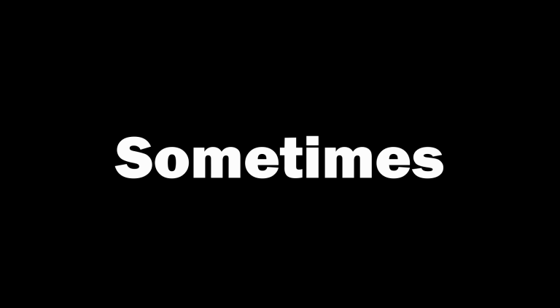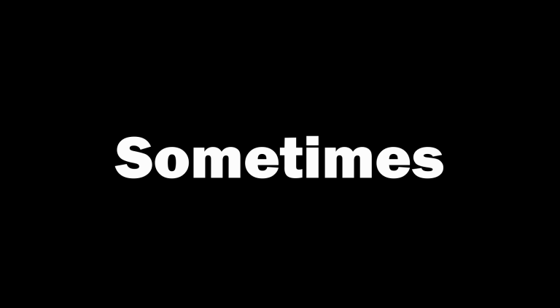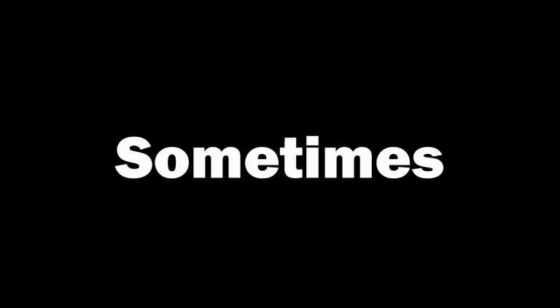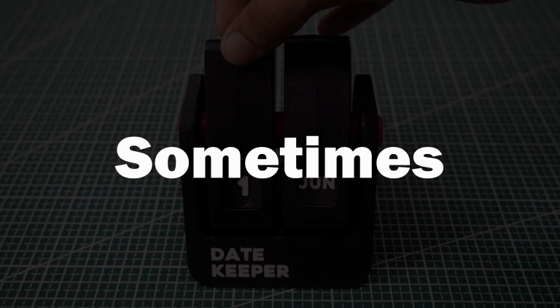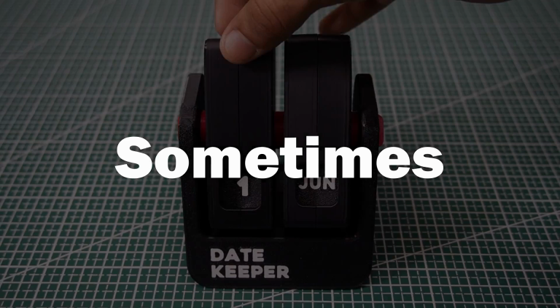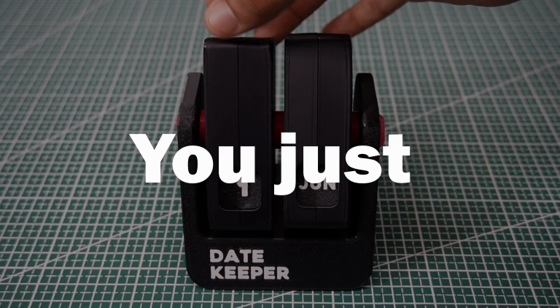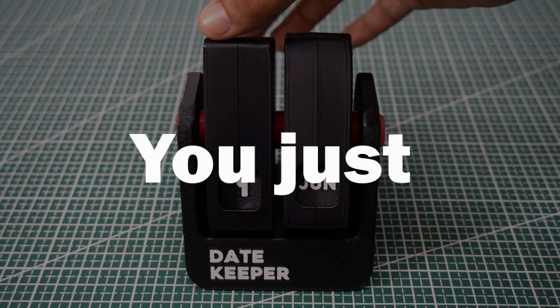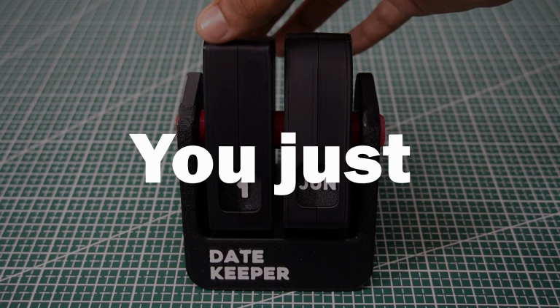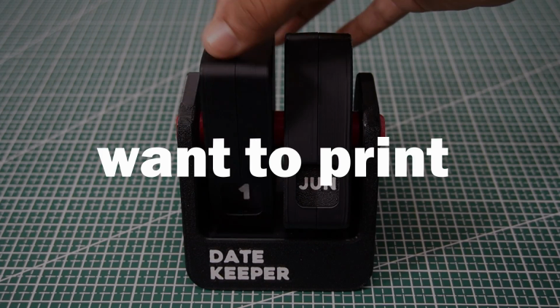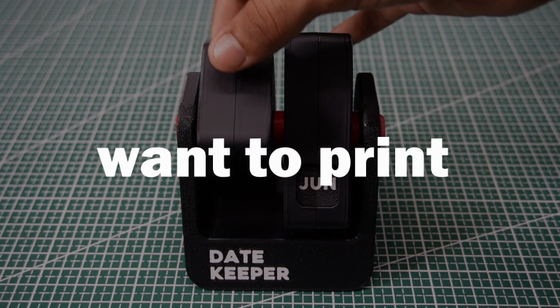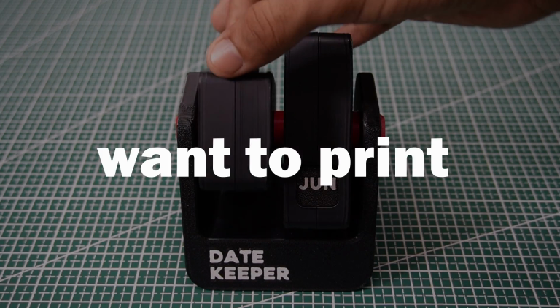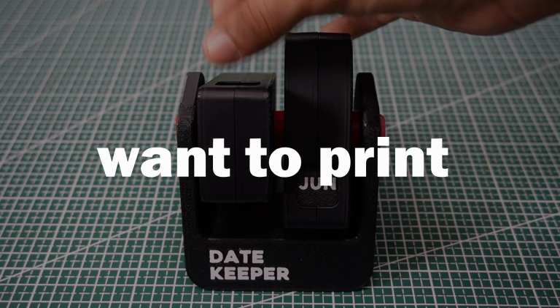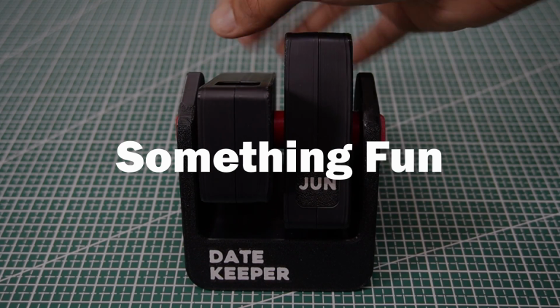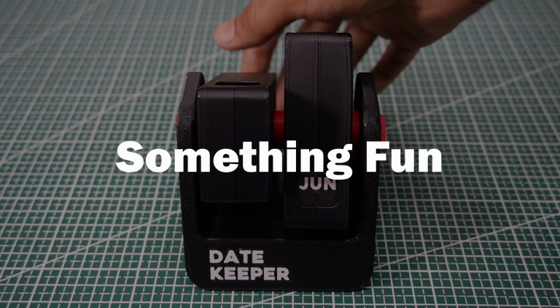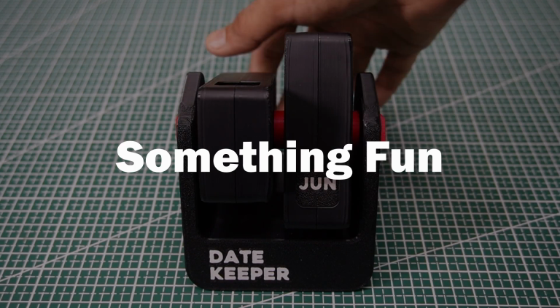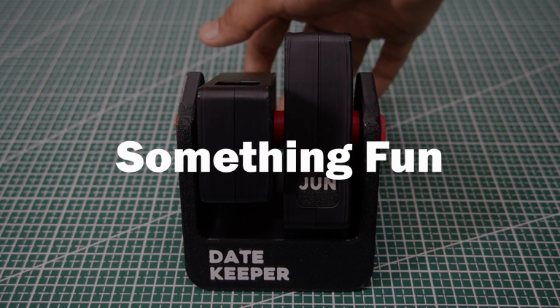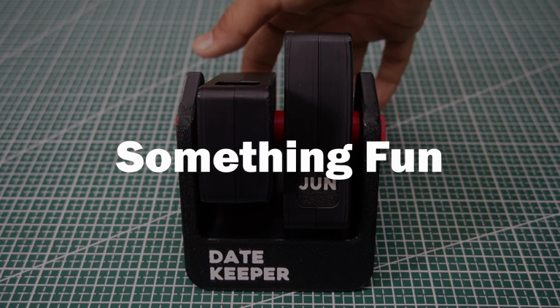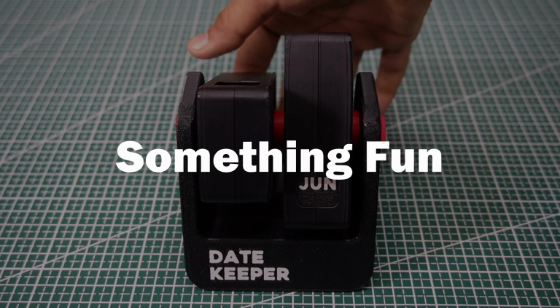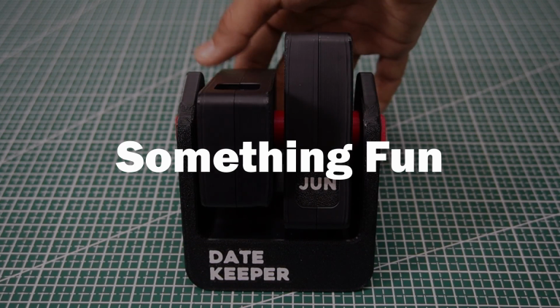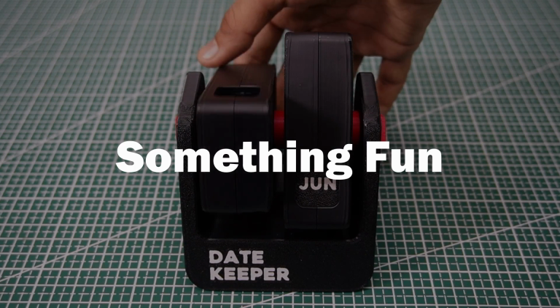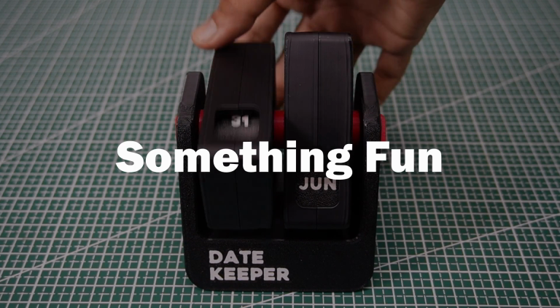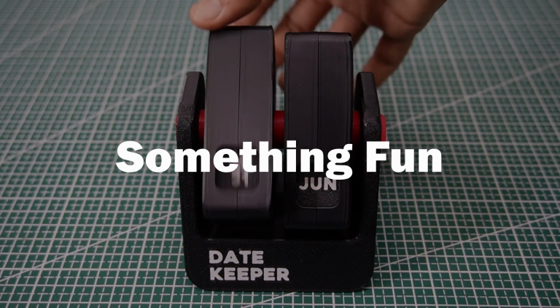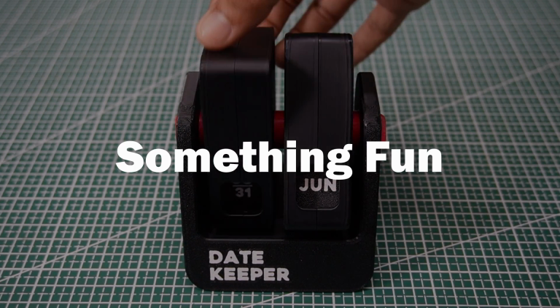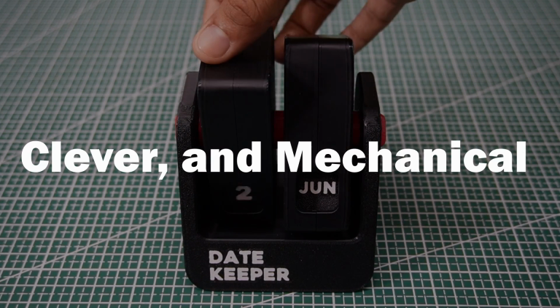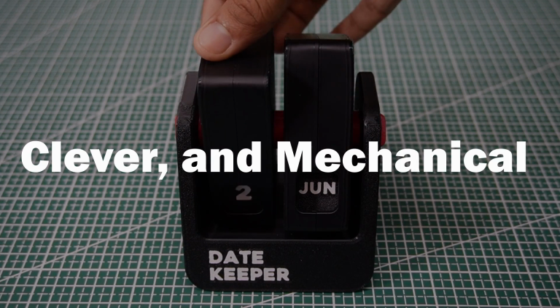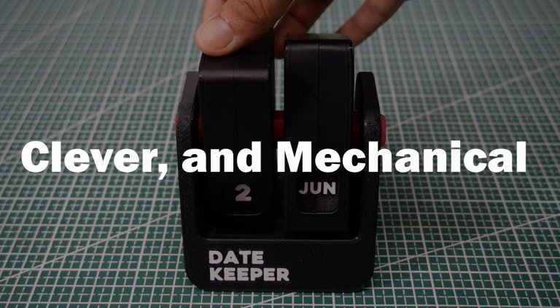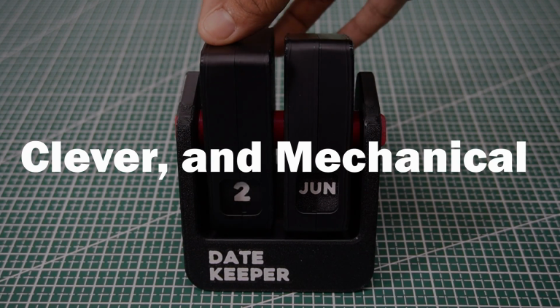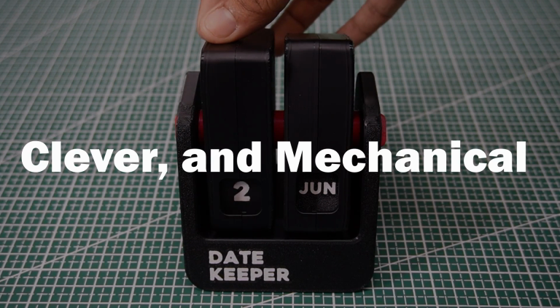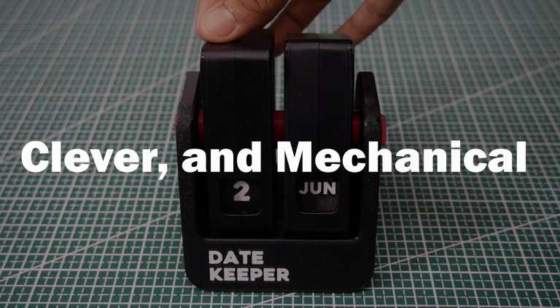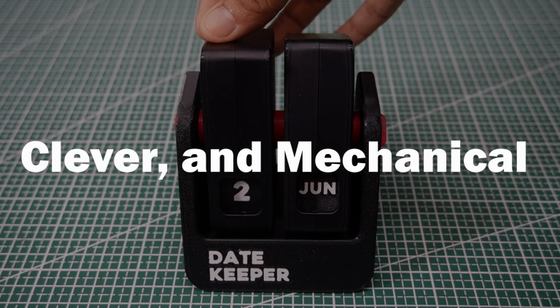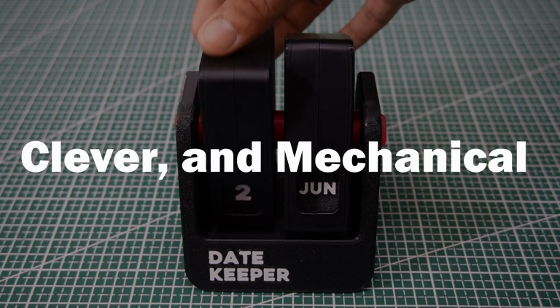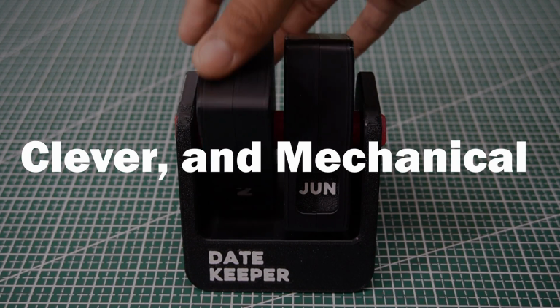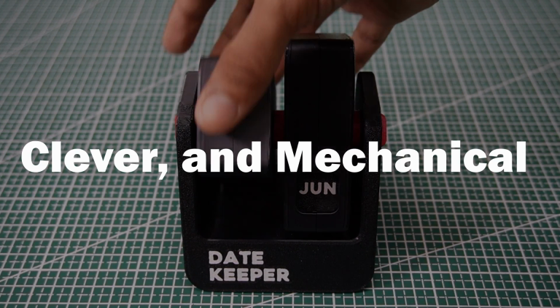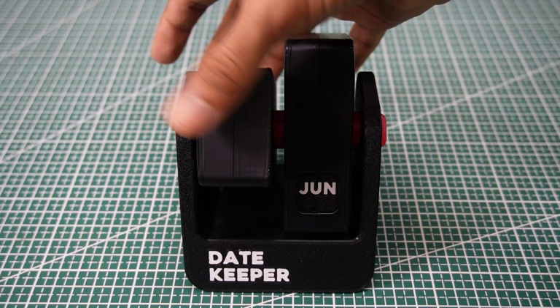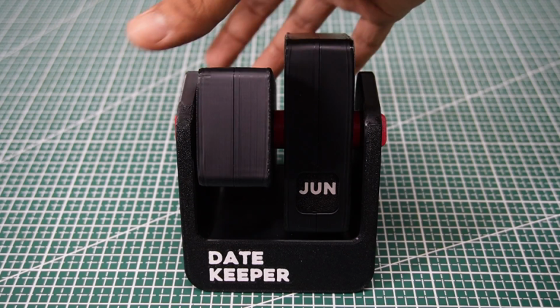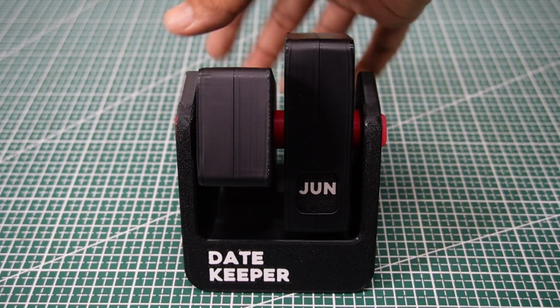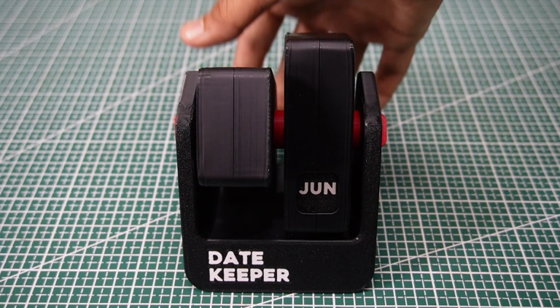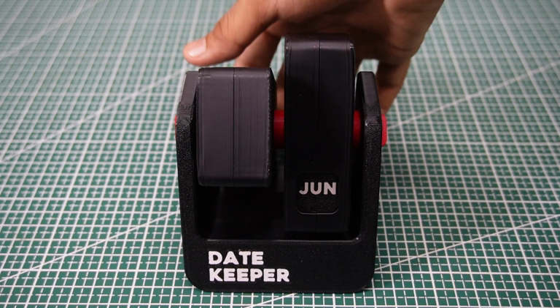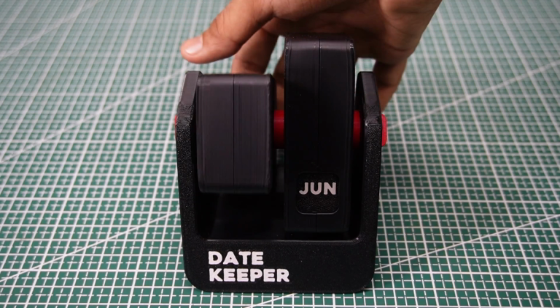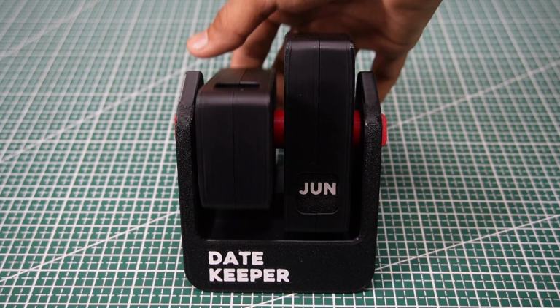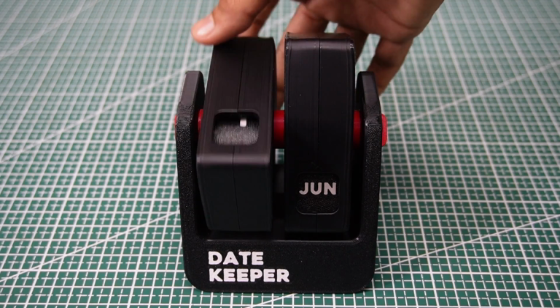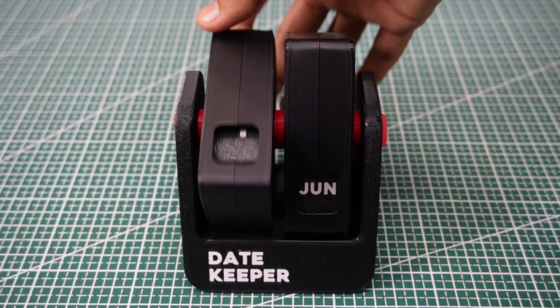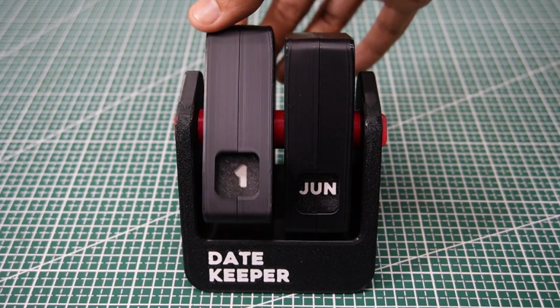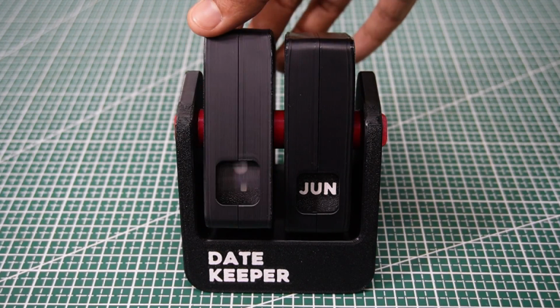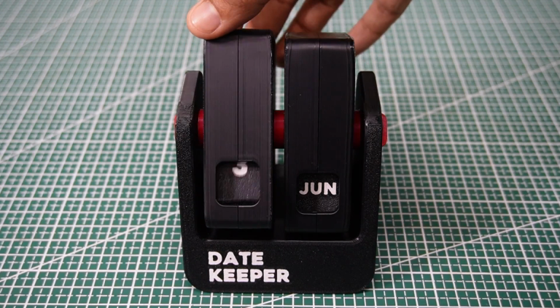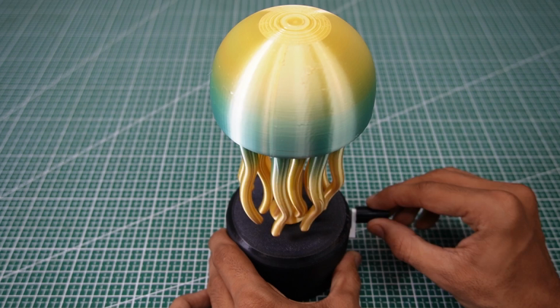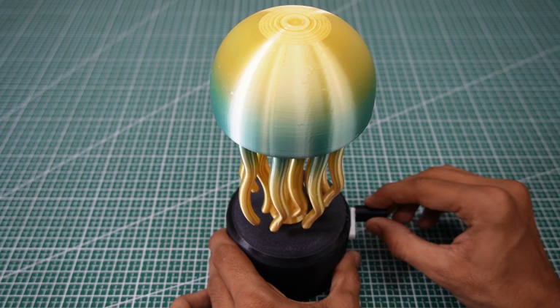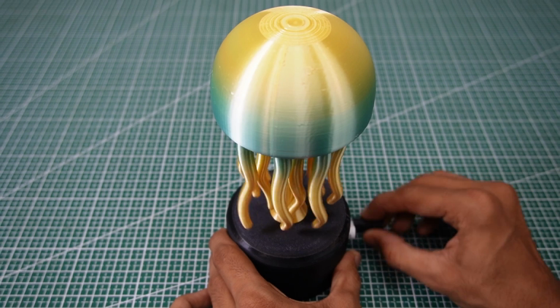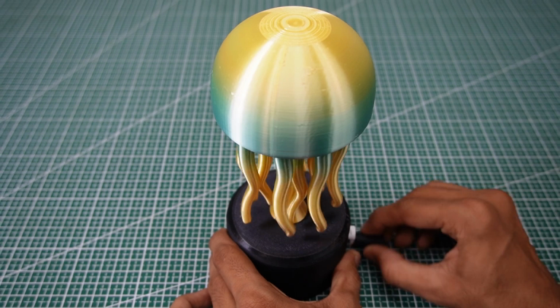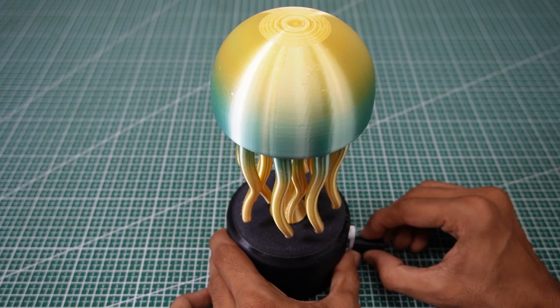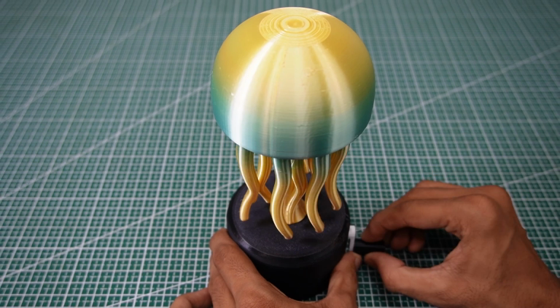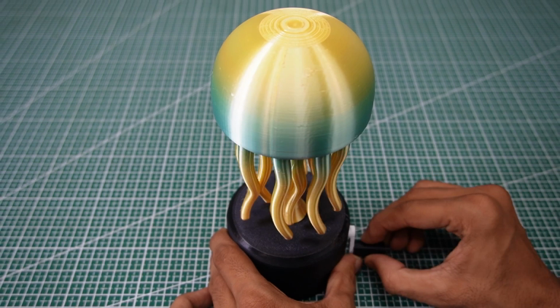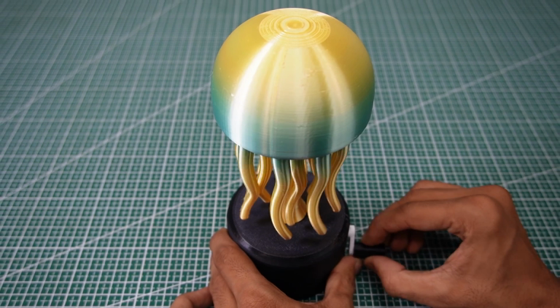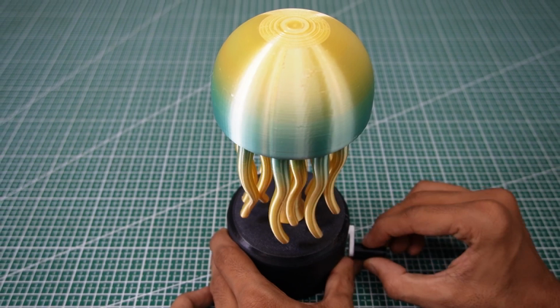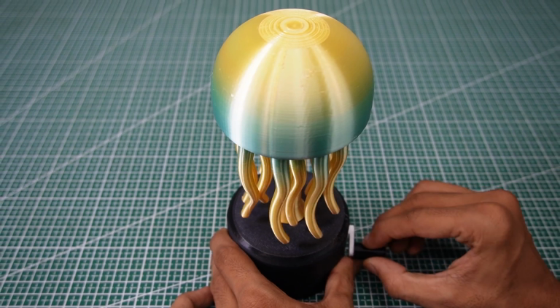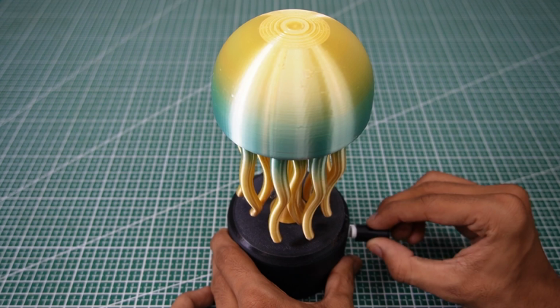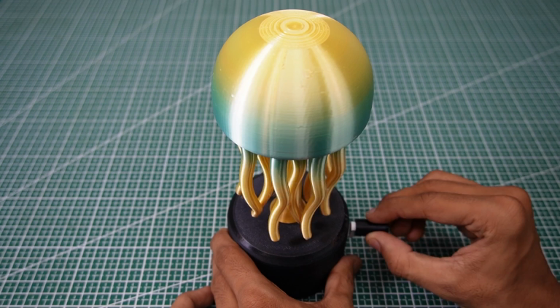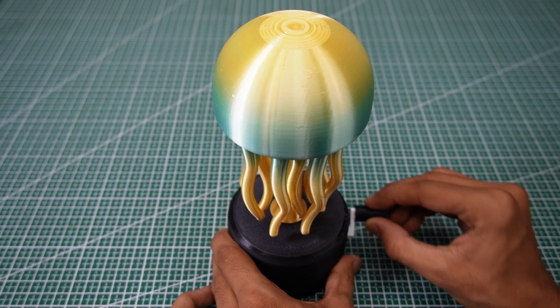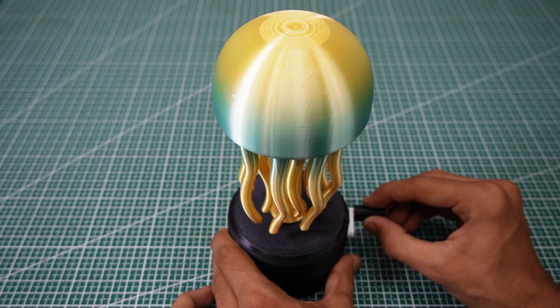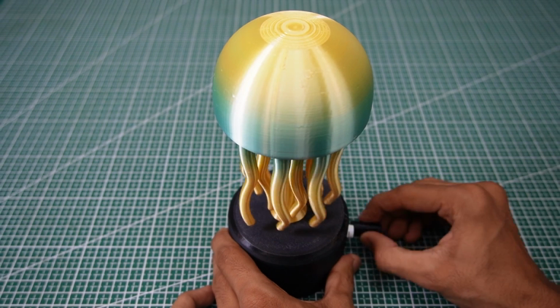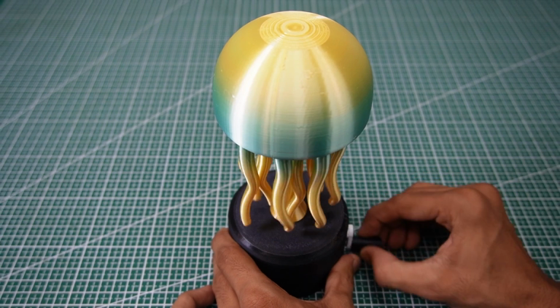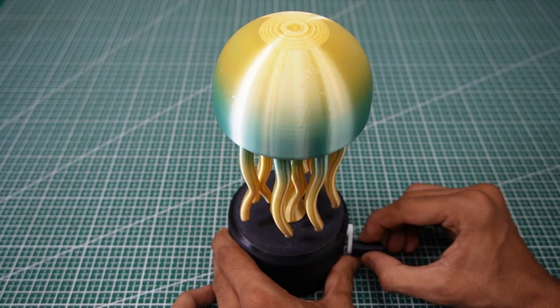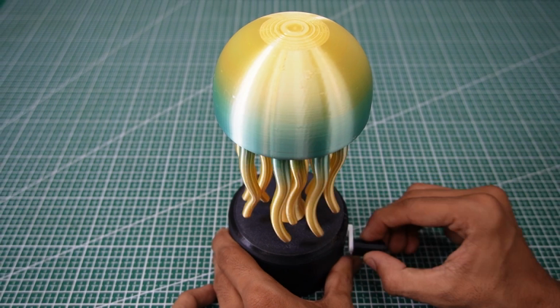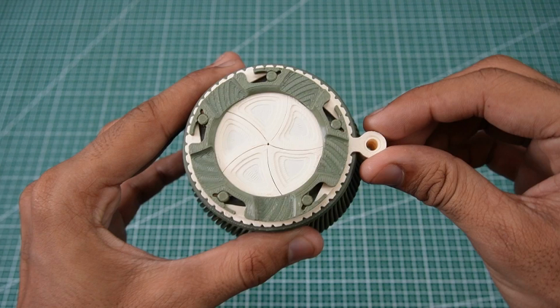Sometimes you just want to print something fun, clever, and mechanical. And in today's video, I've done exactly that.